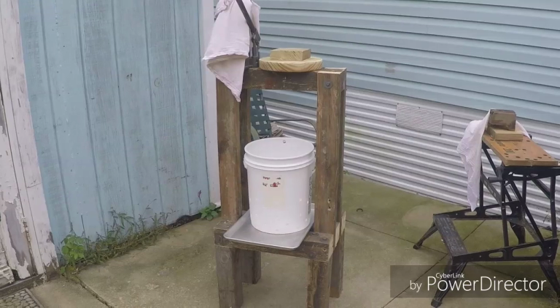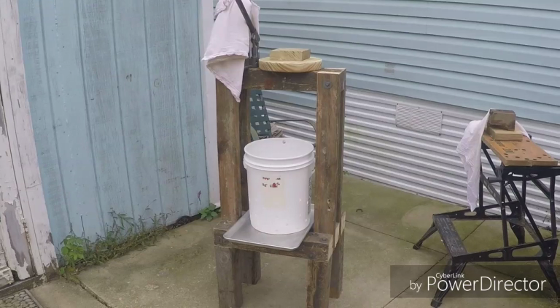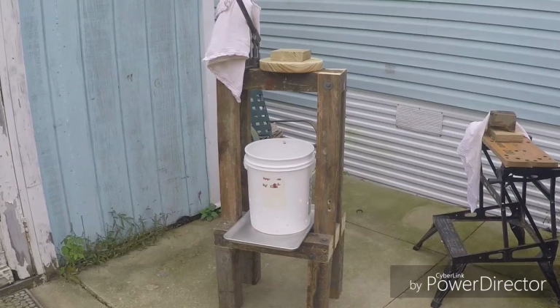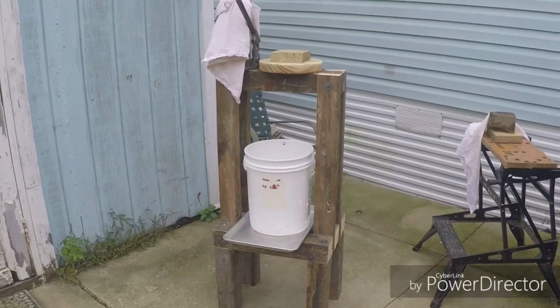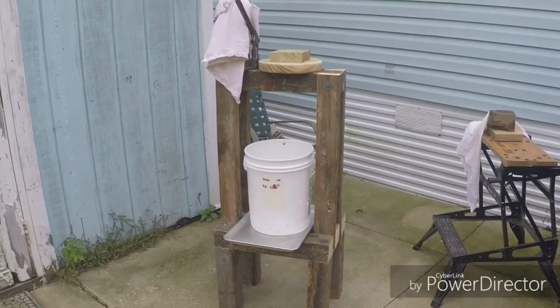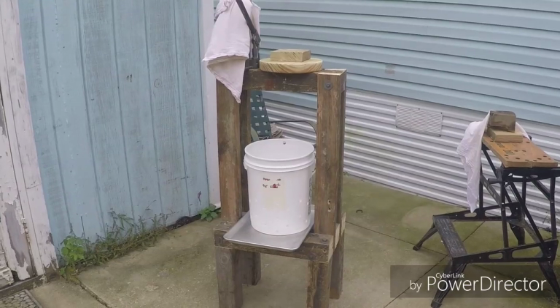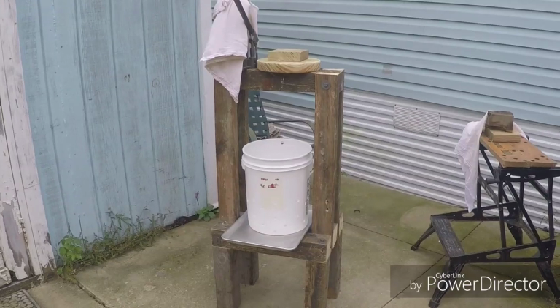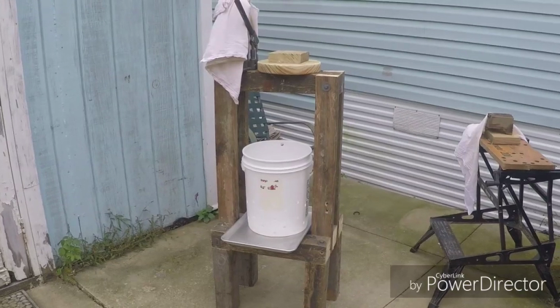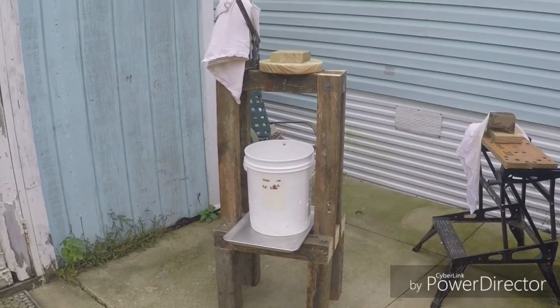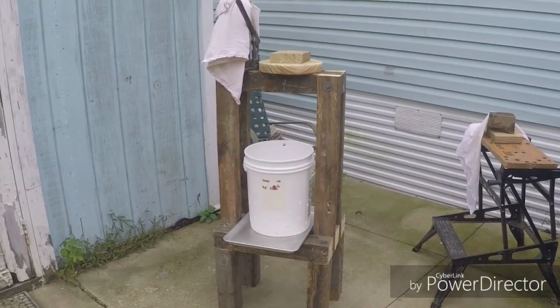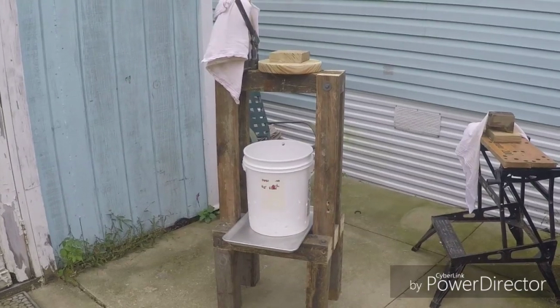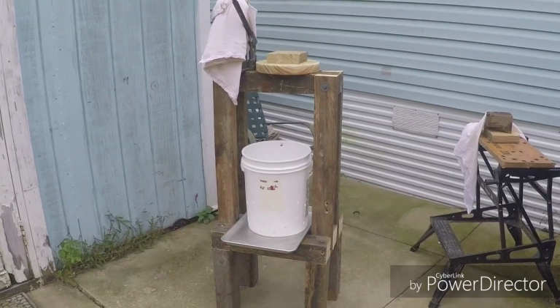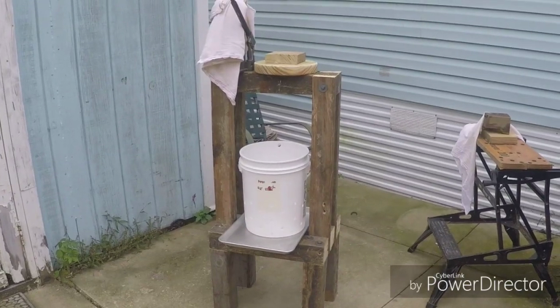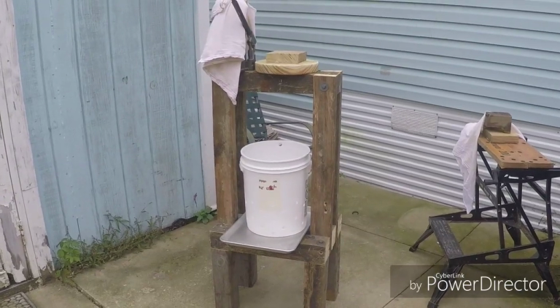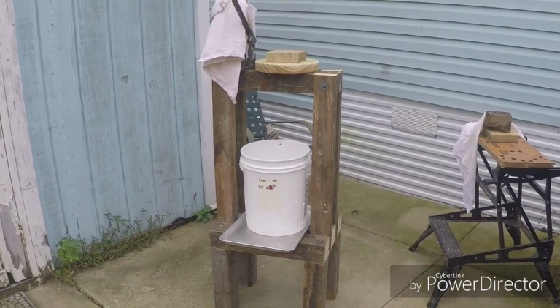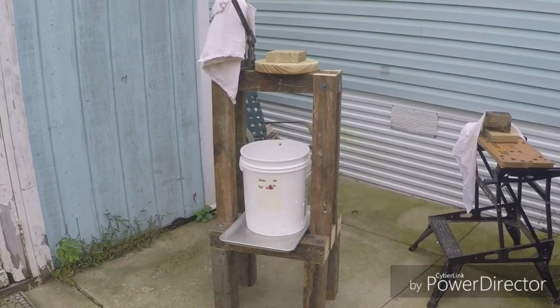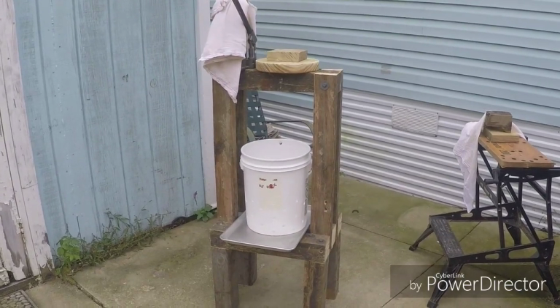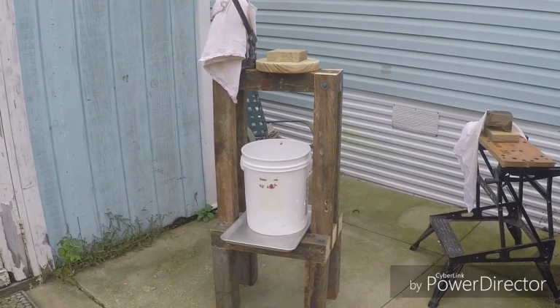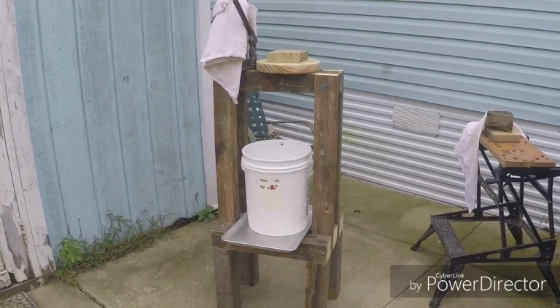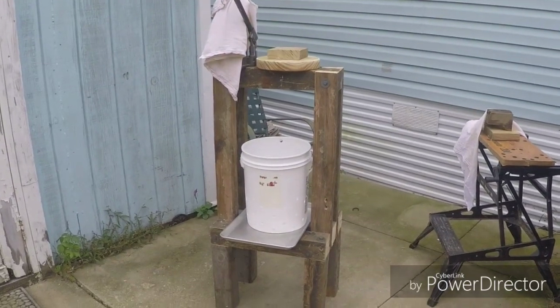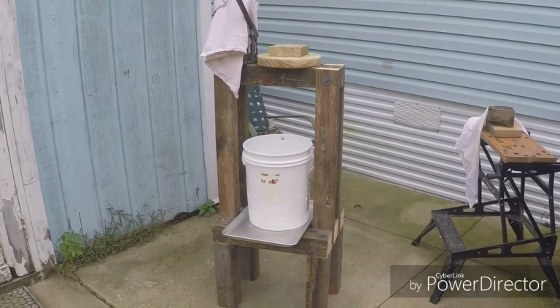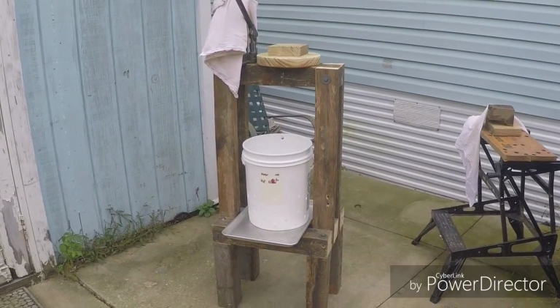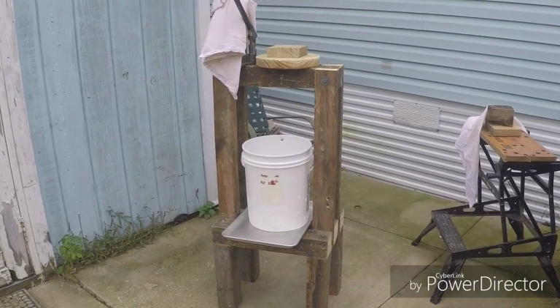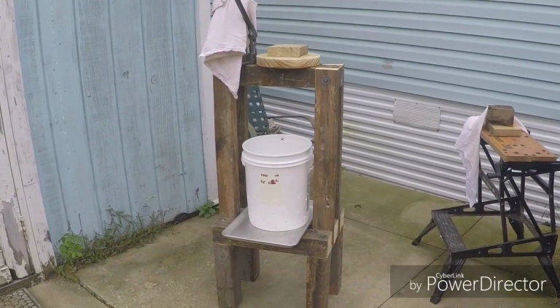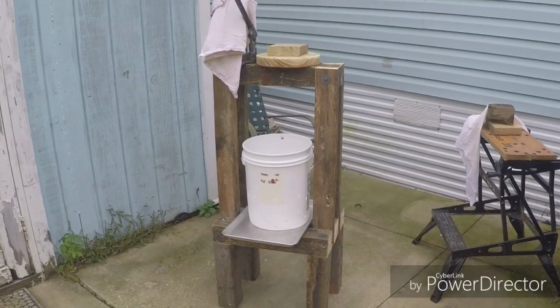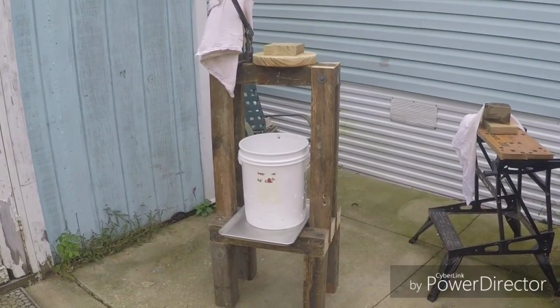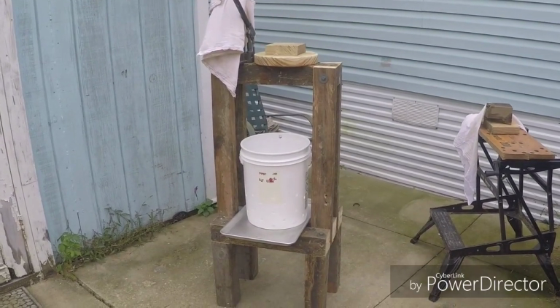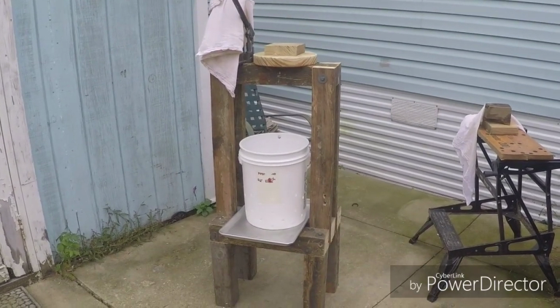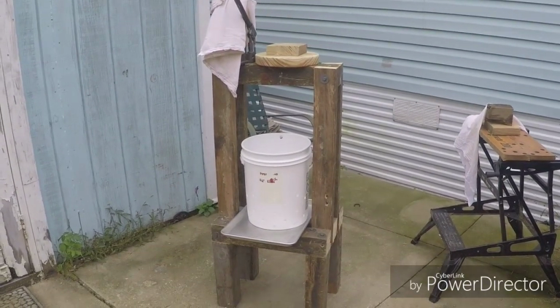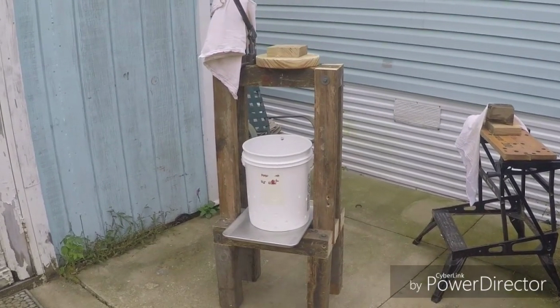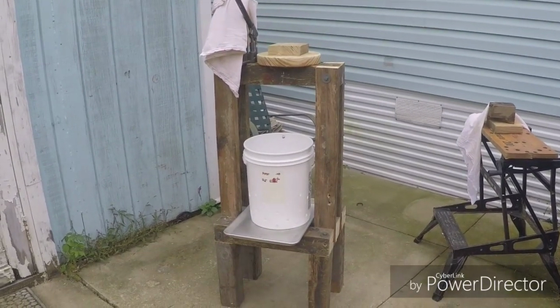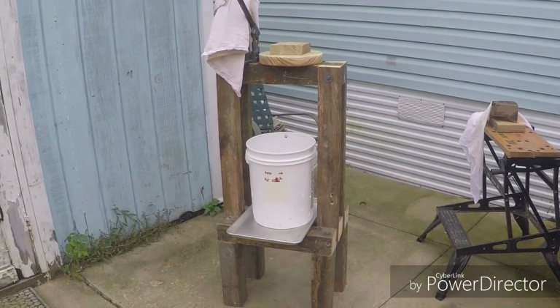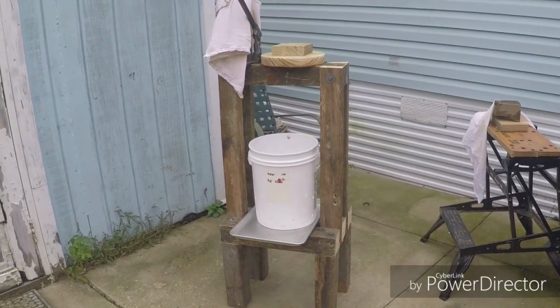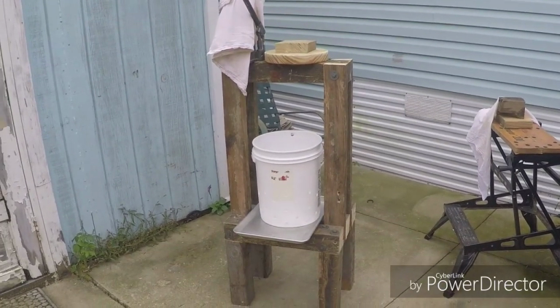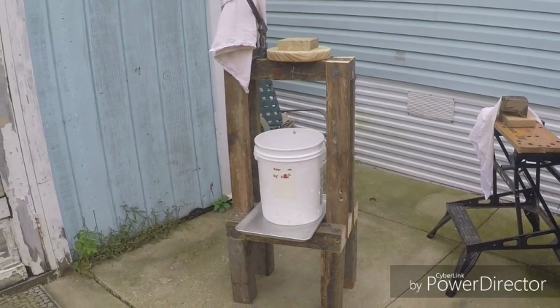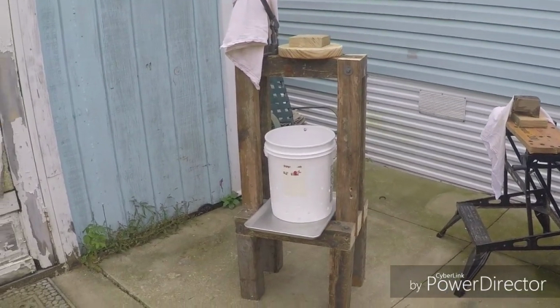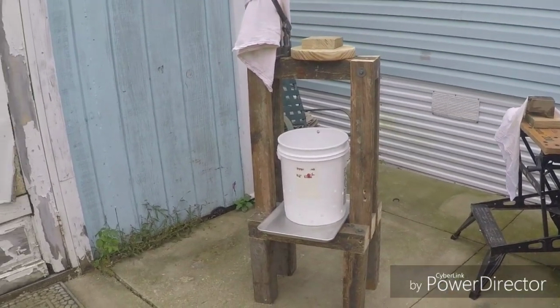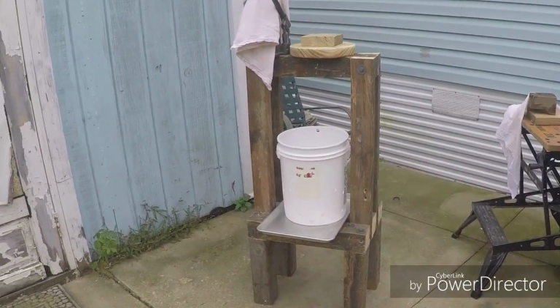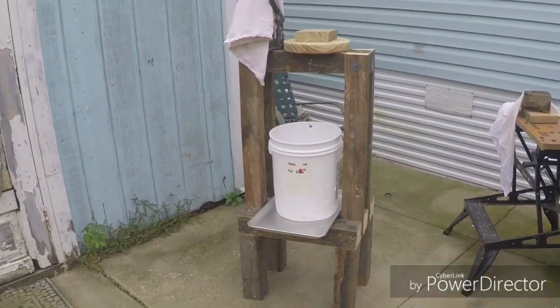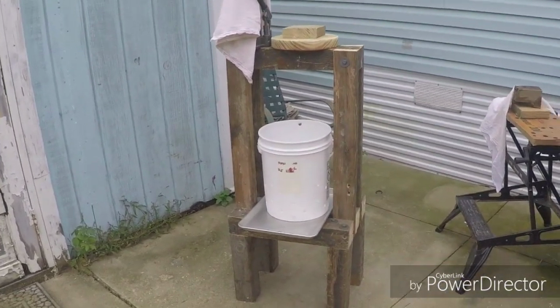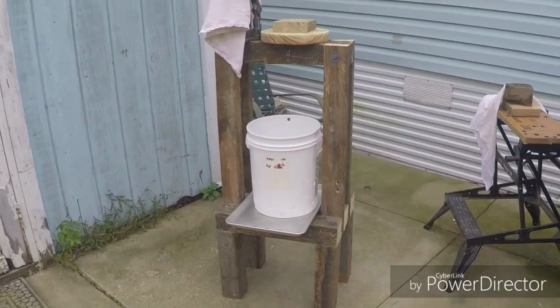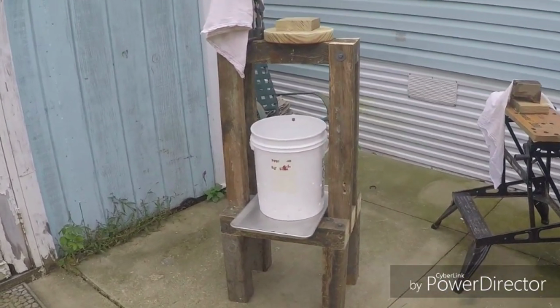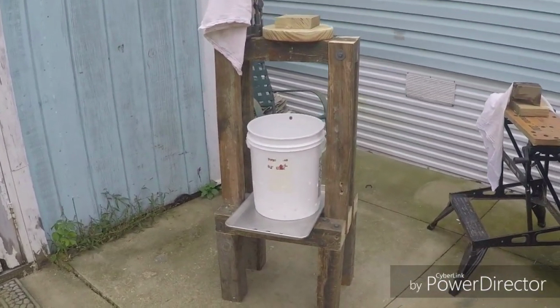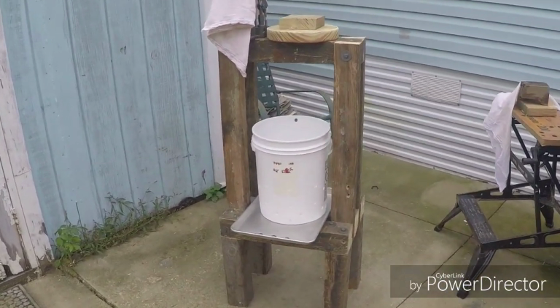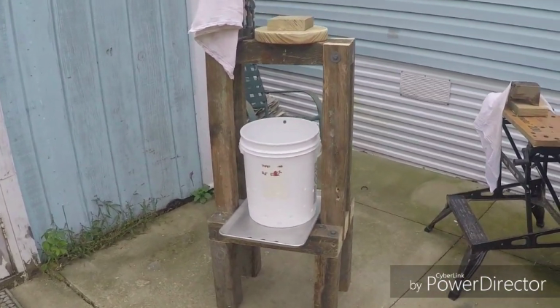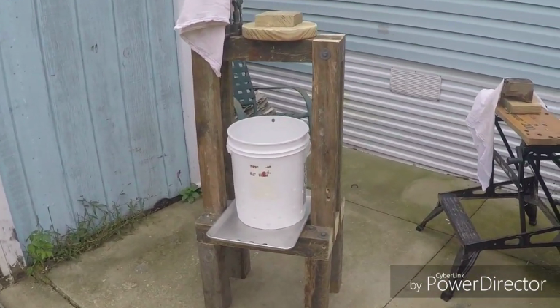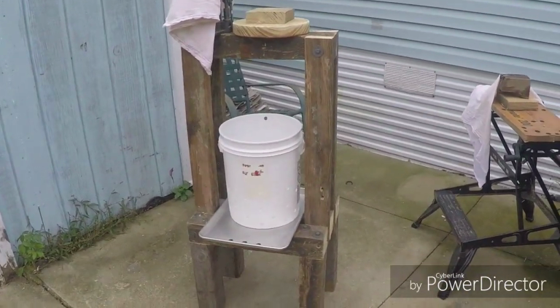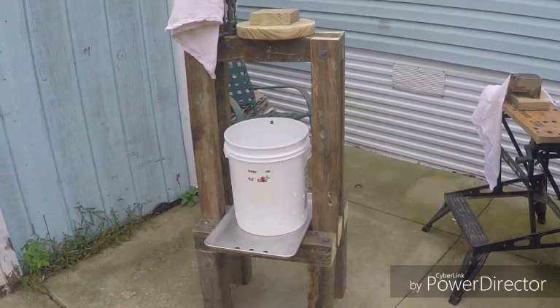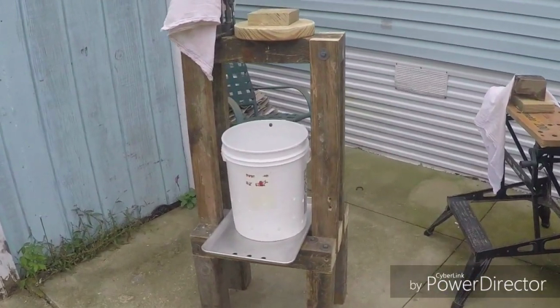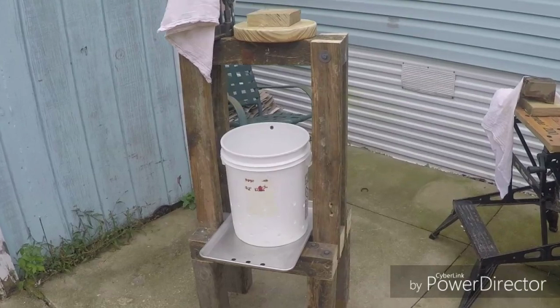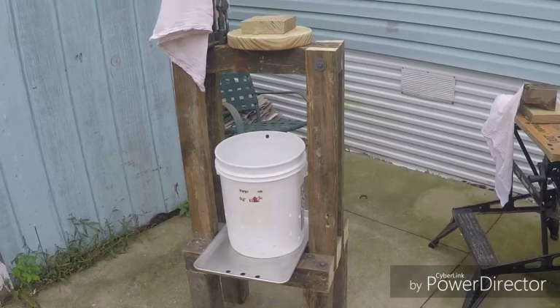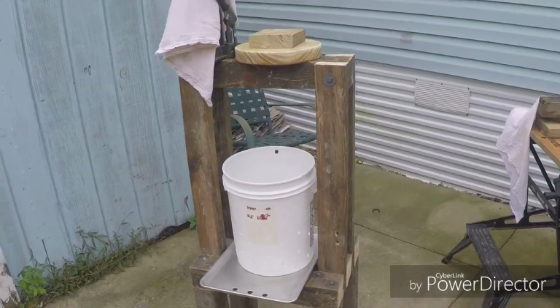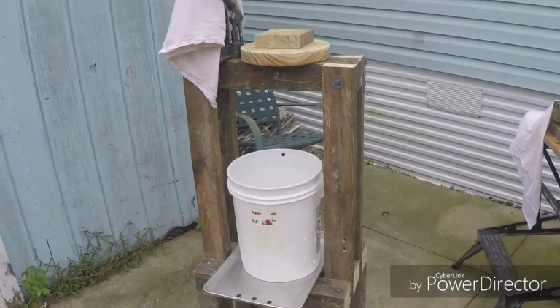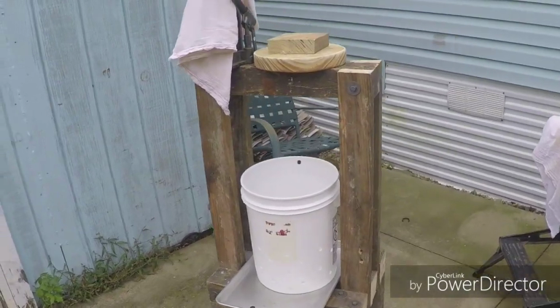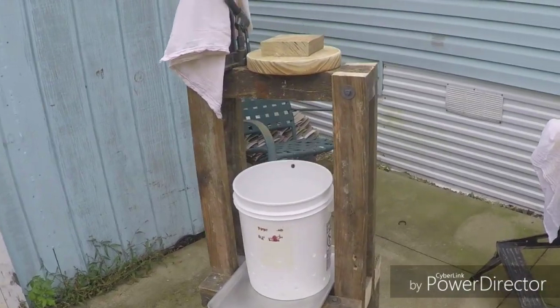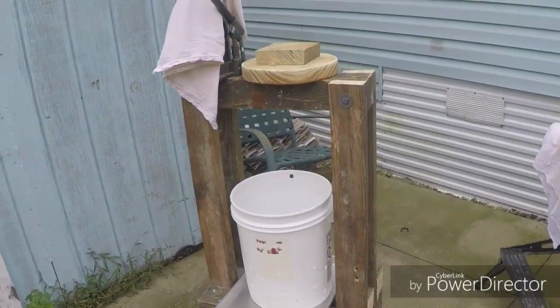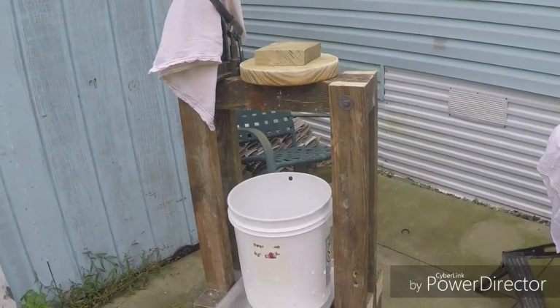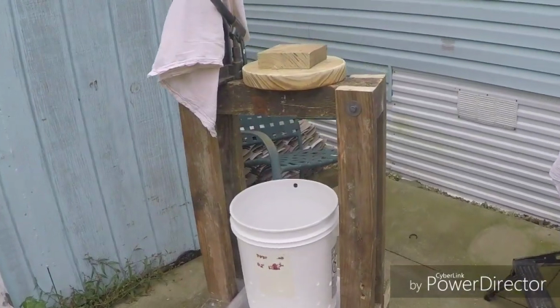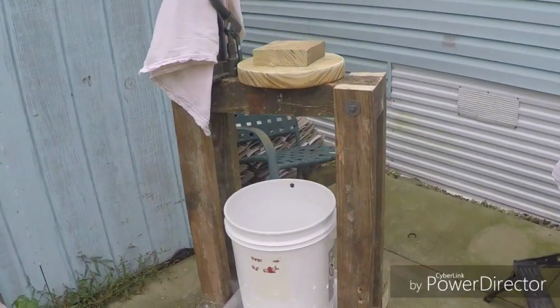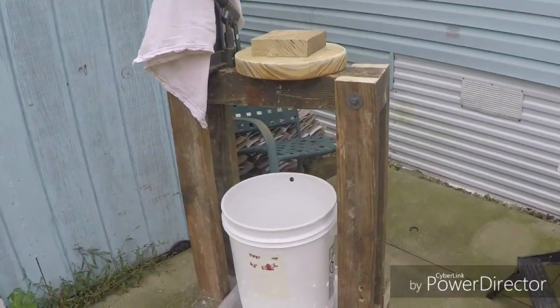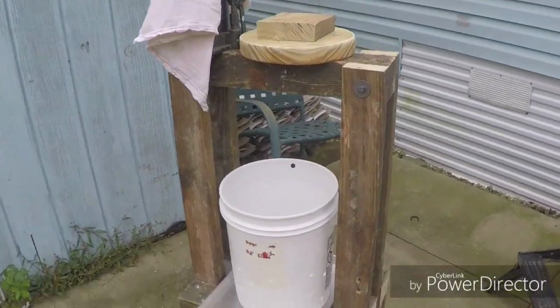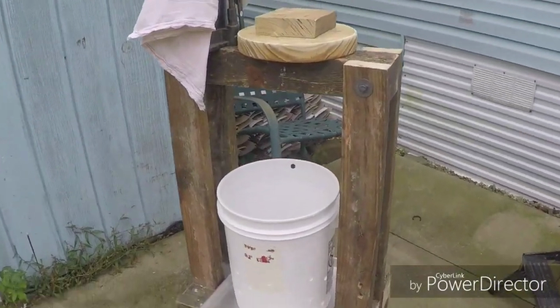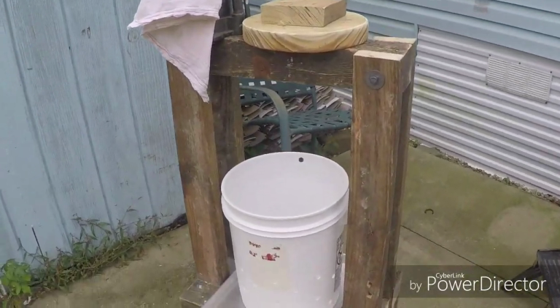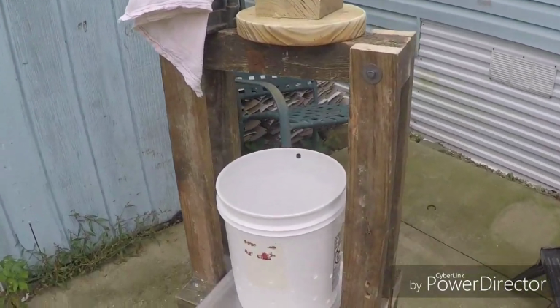Hey y'all, JR here. I built myself an apple press. Let's show you what this thing took to get built.